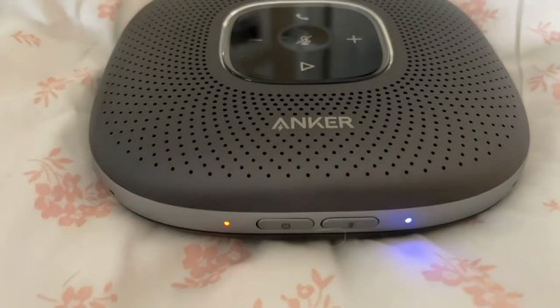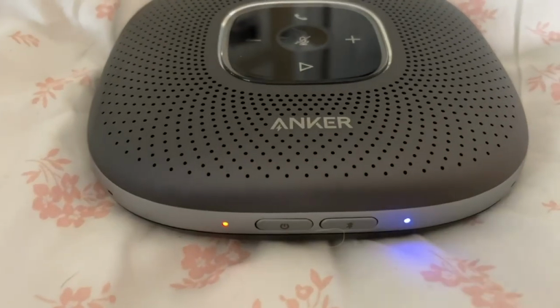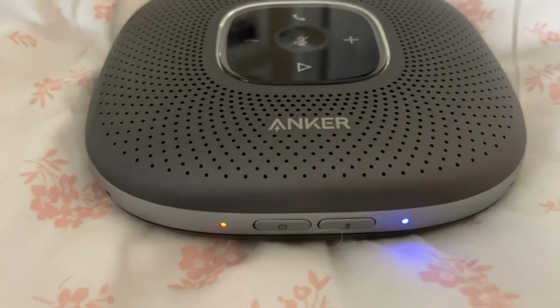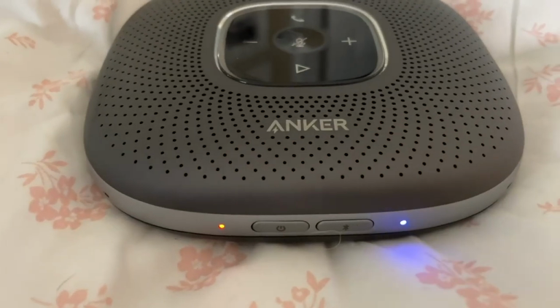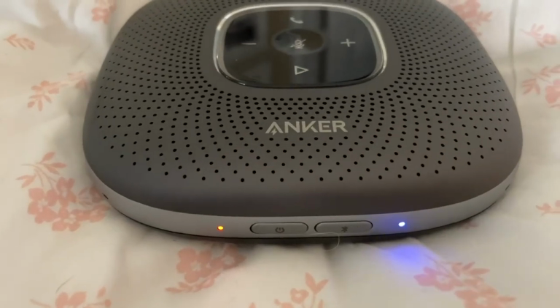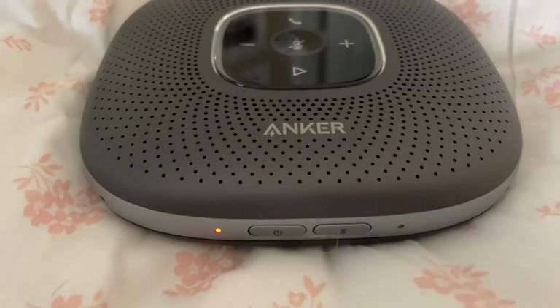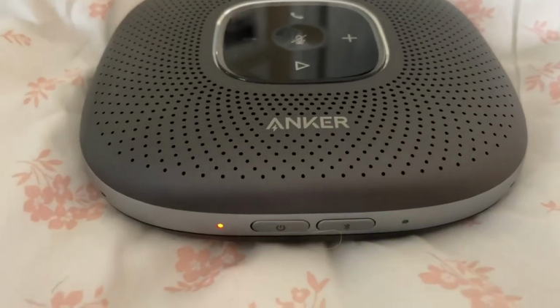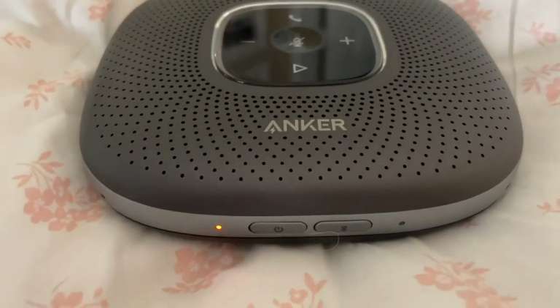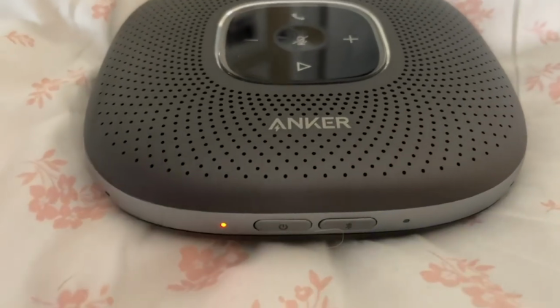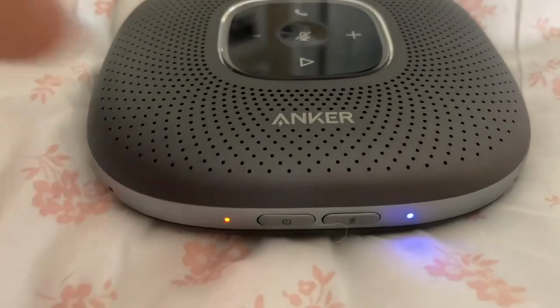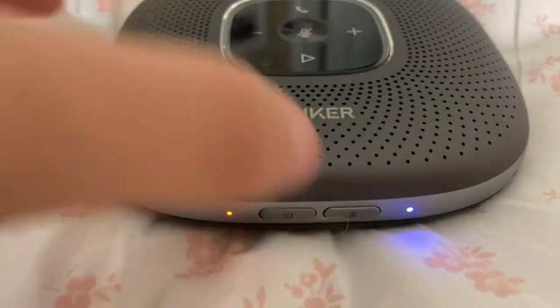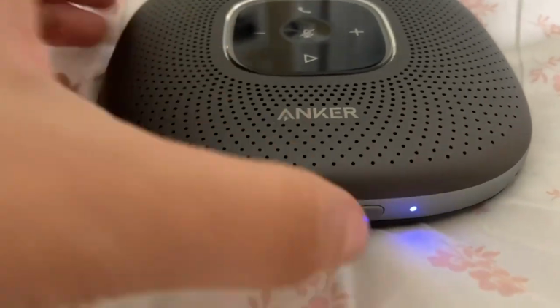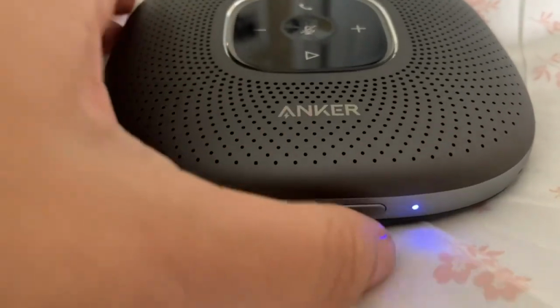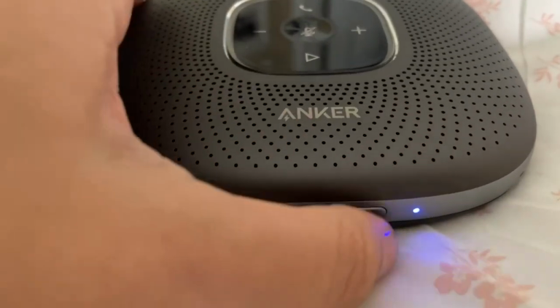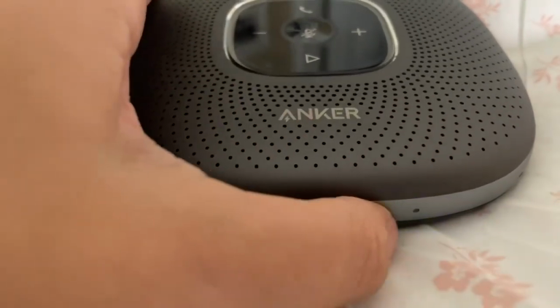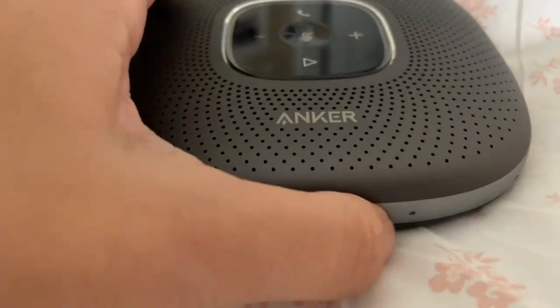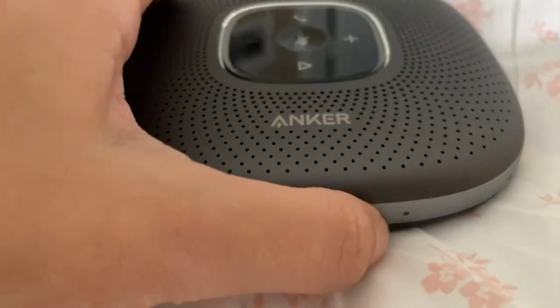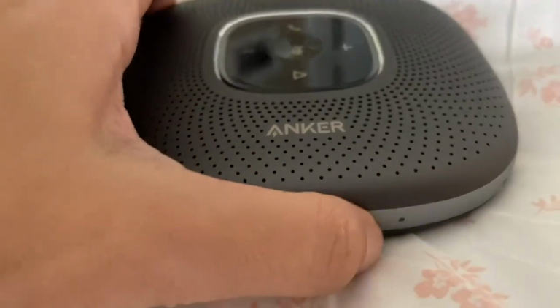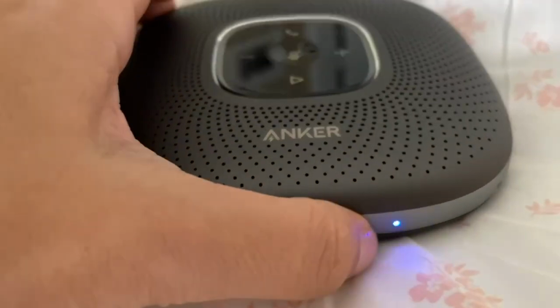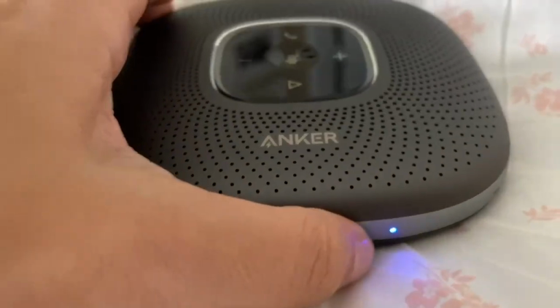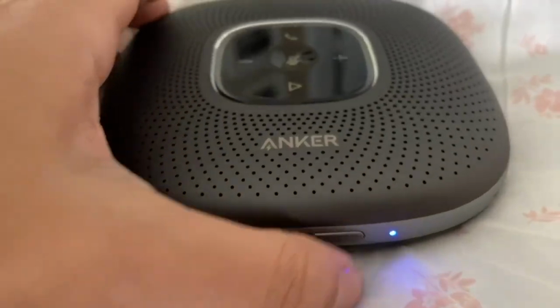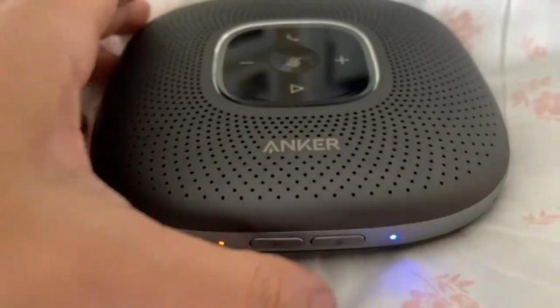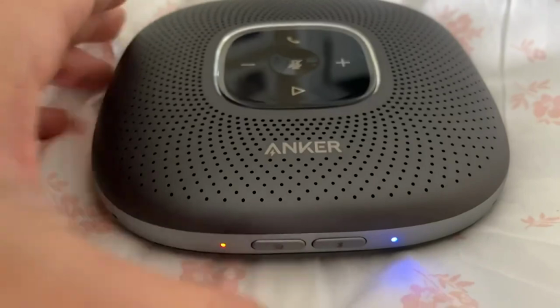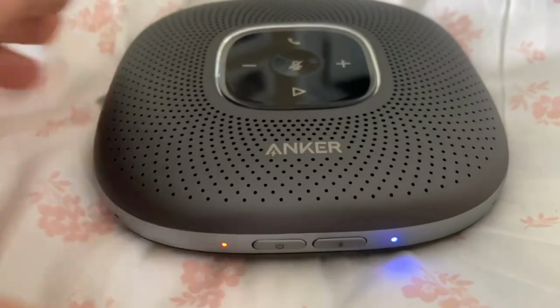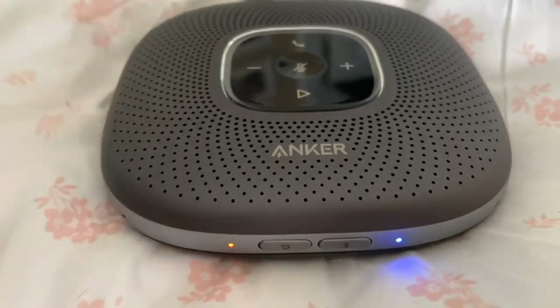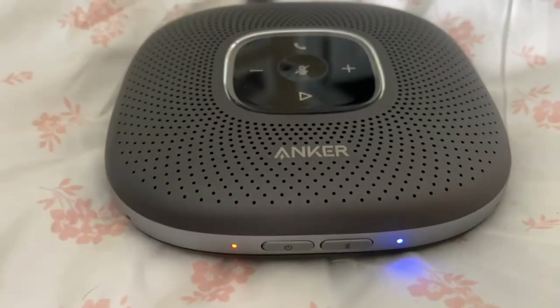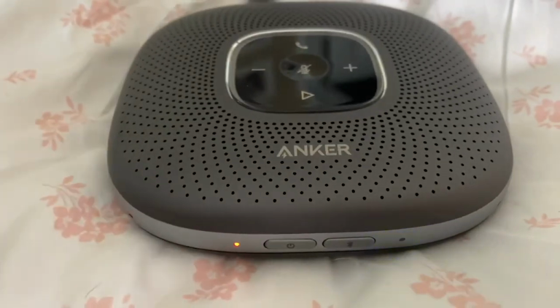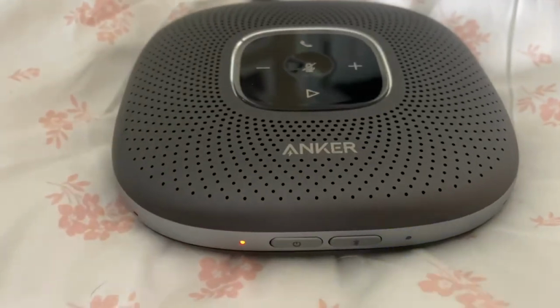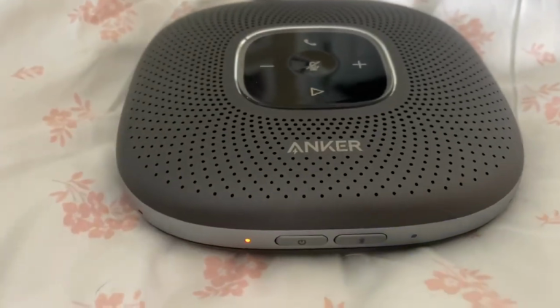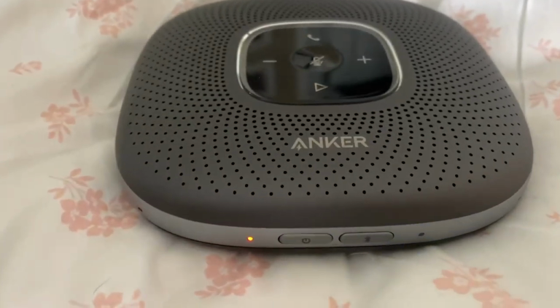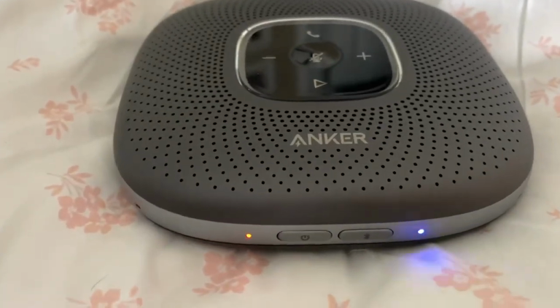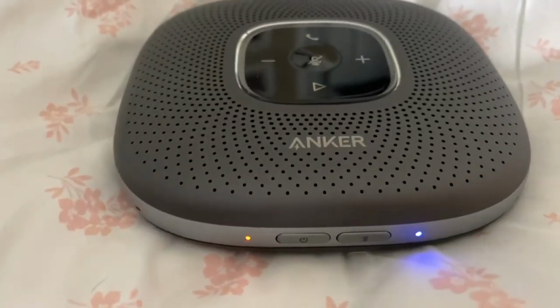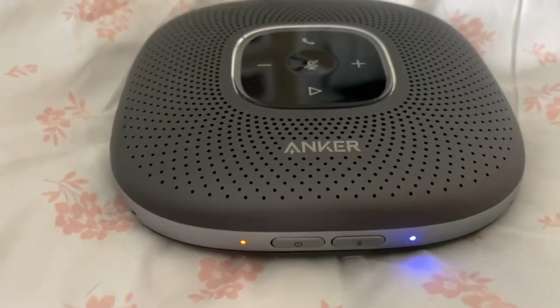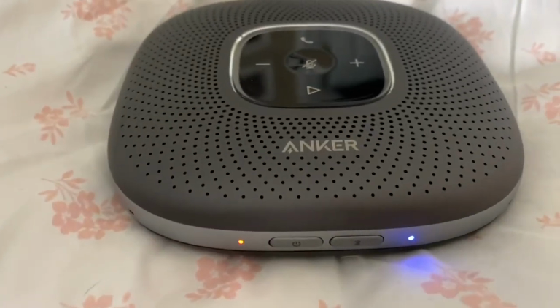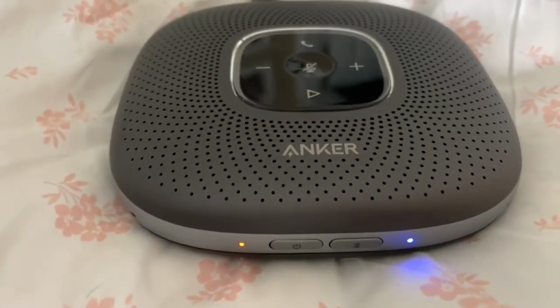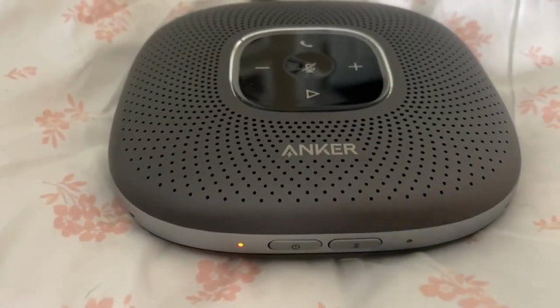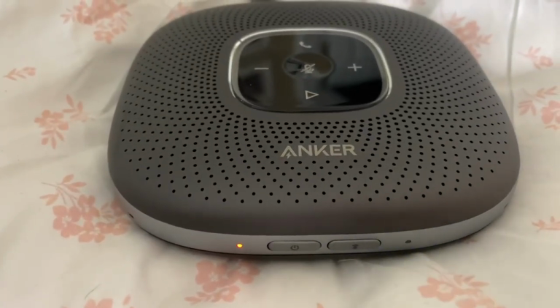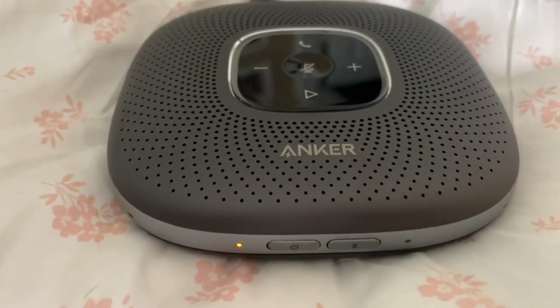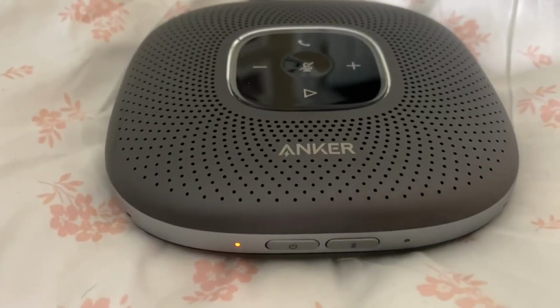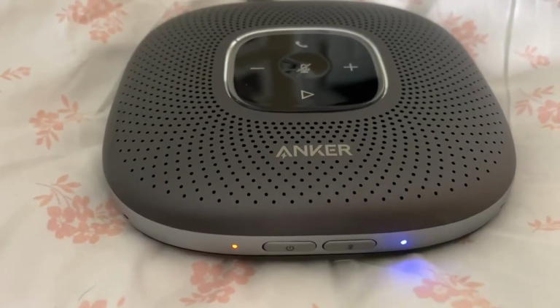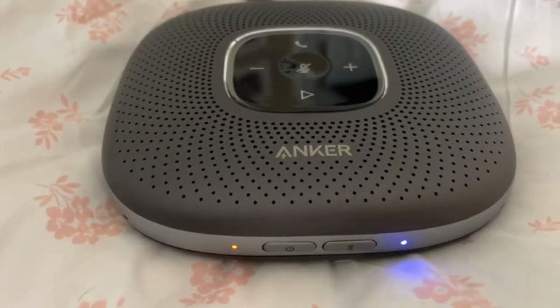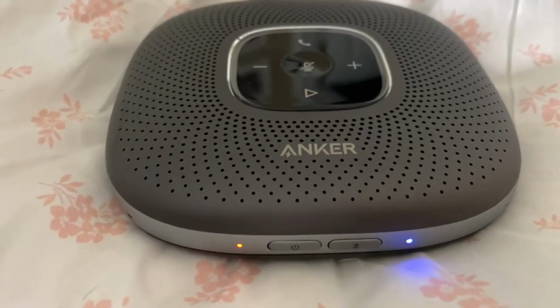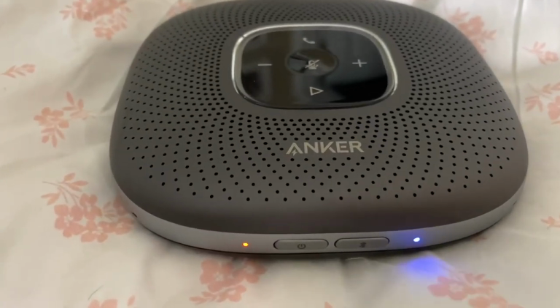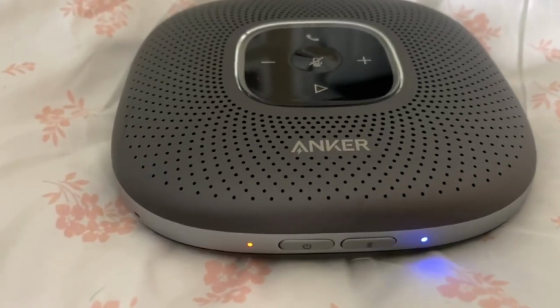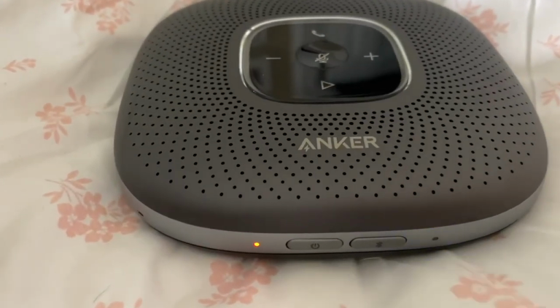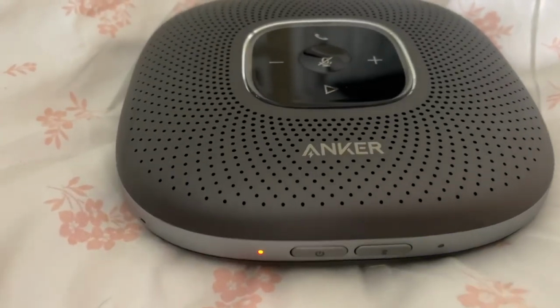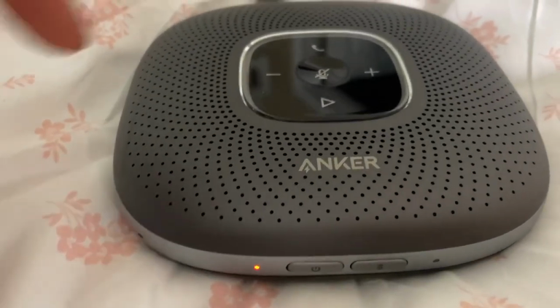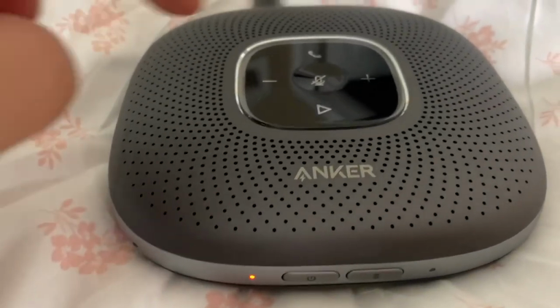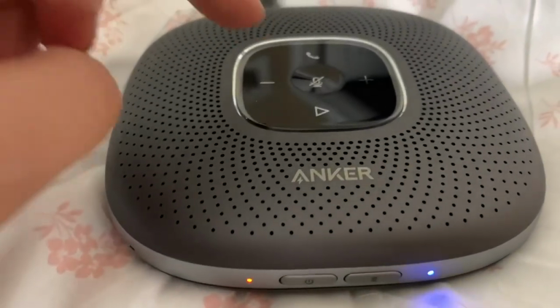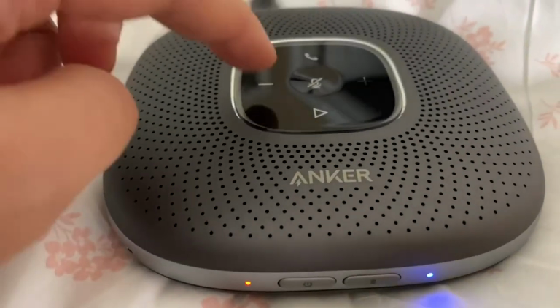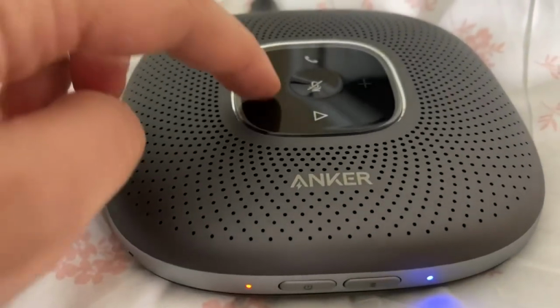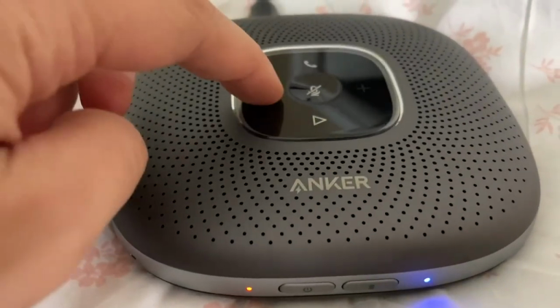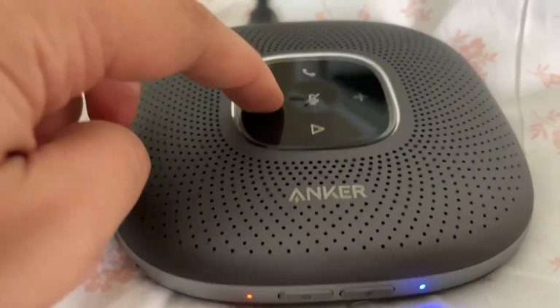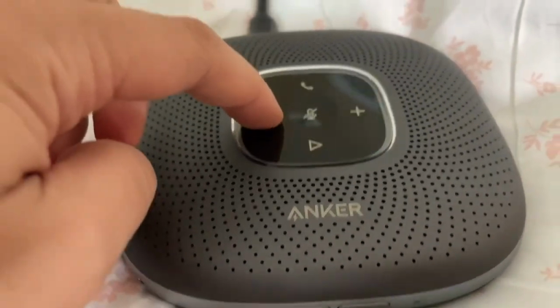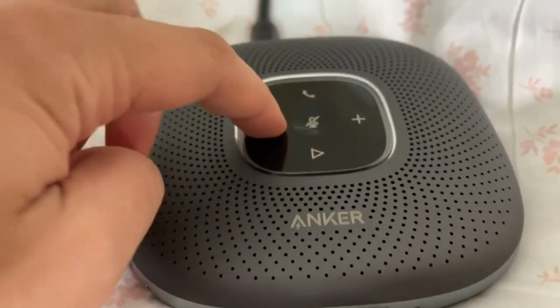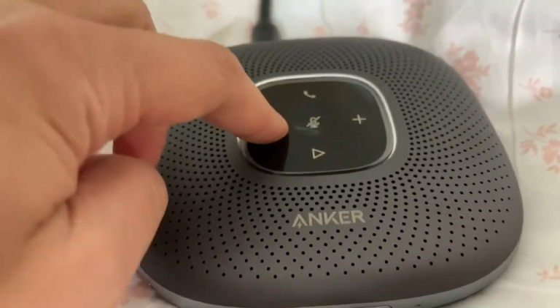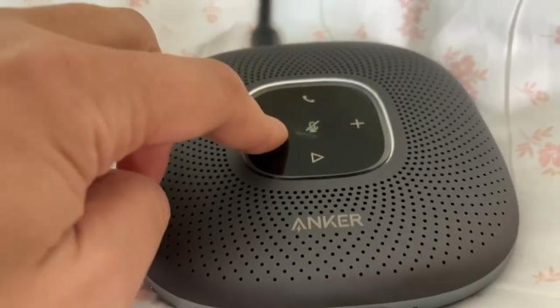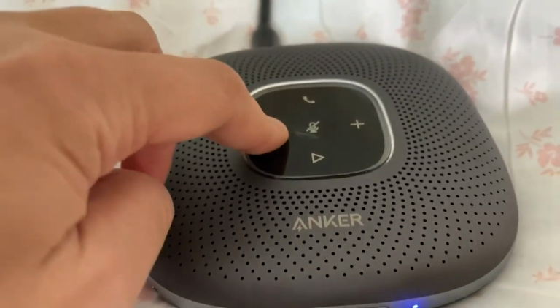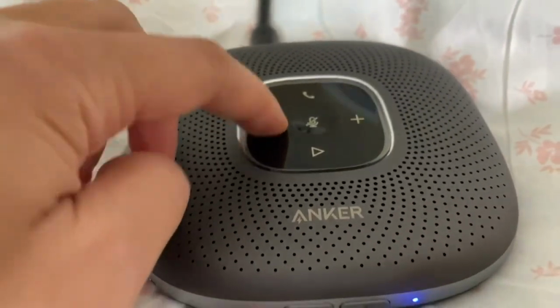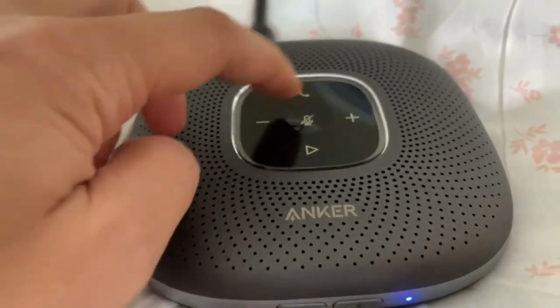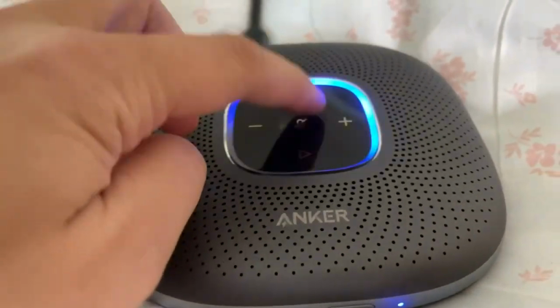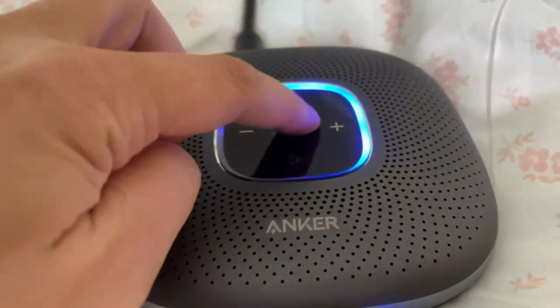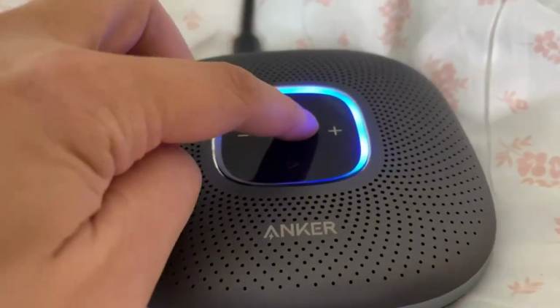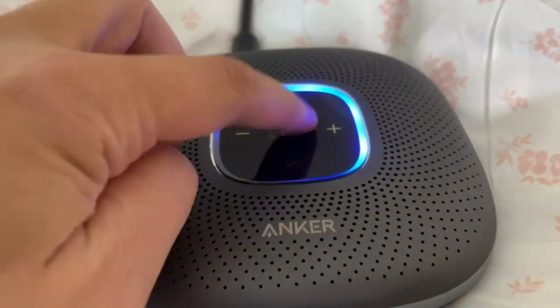It's got a super long battery talk time — 24 hours in total when it's fully charged, which is amazing.